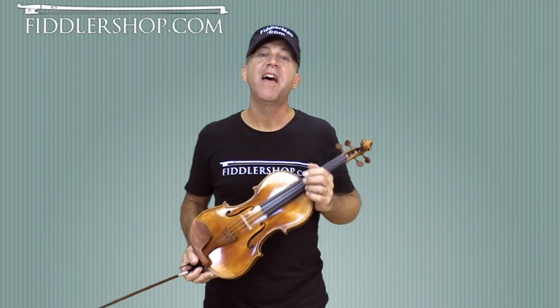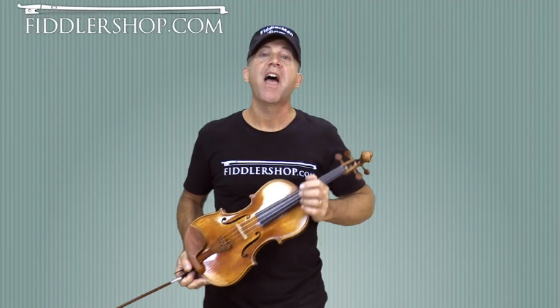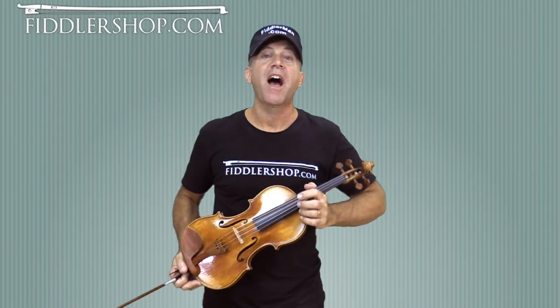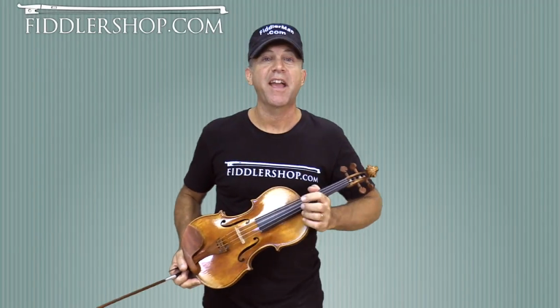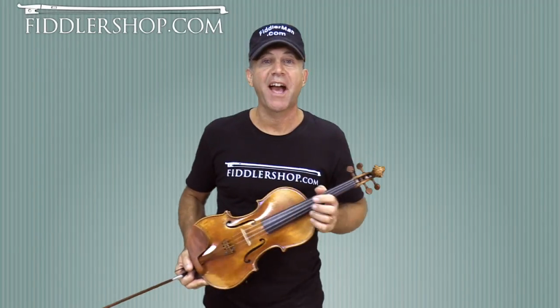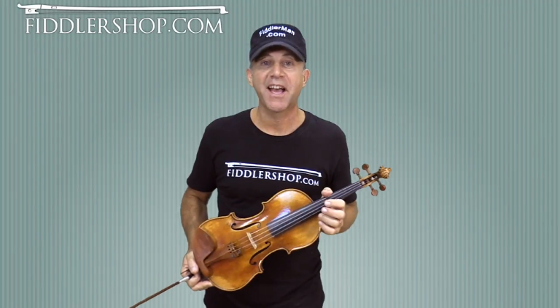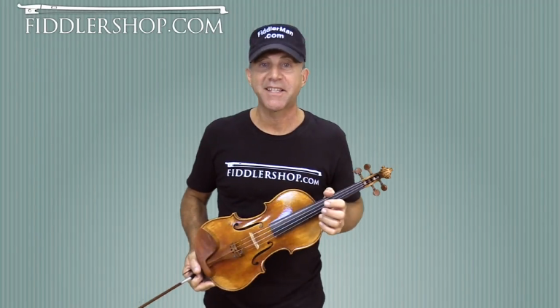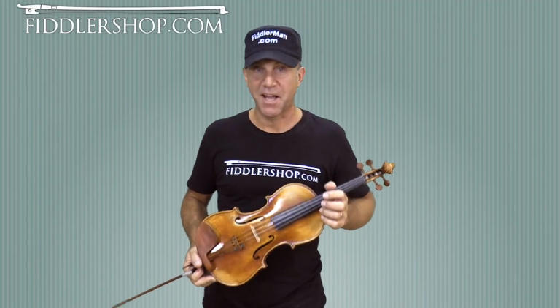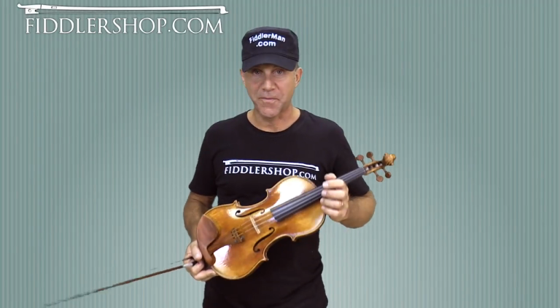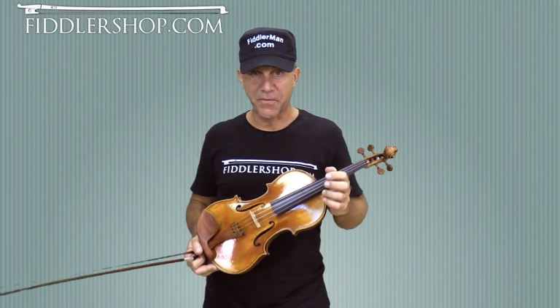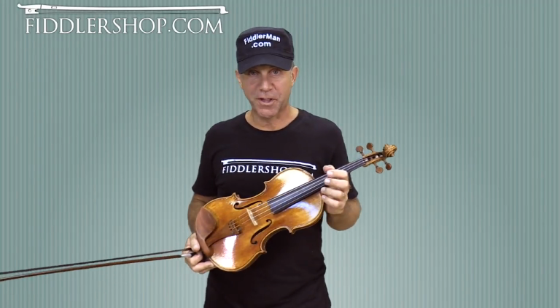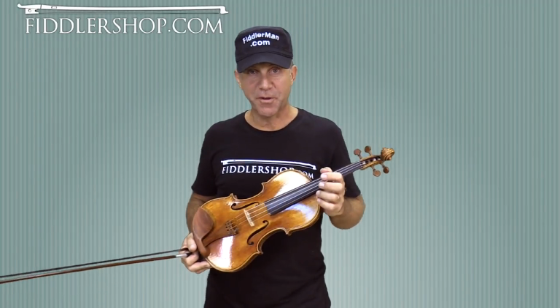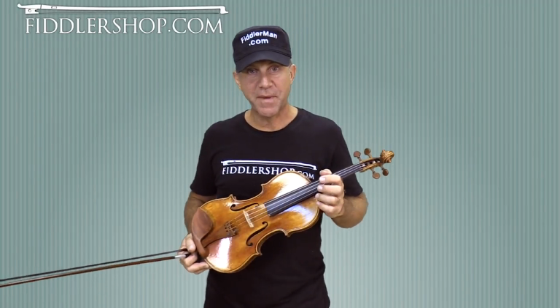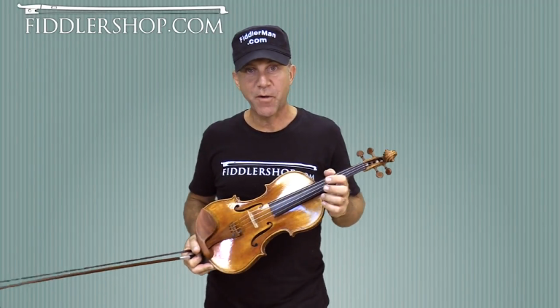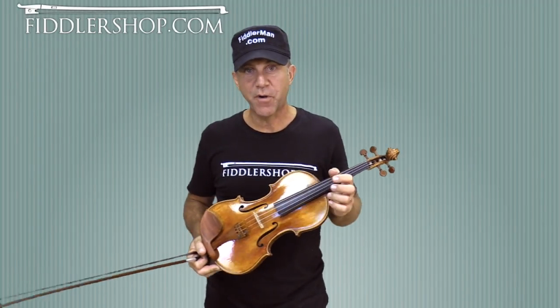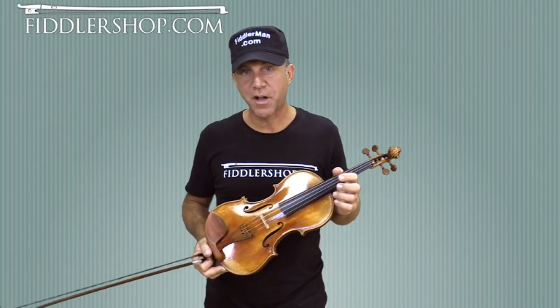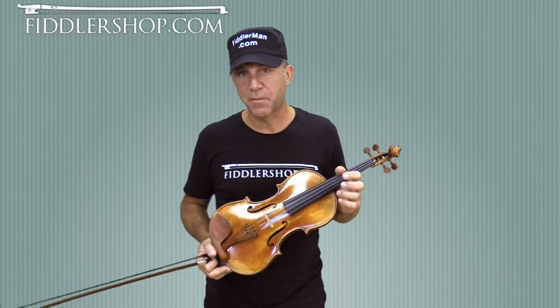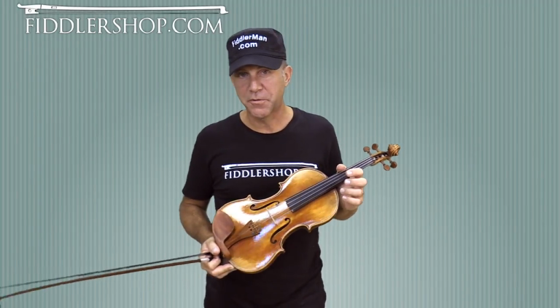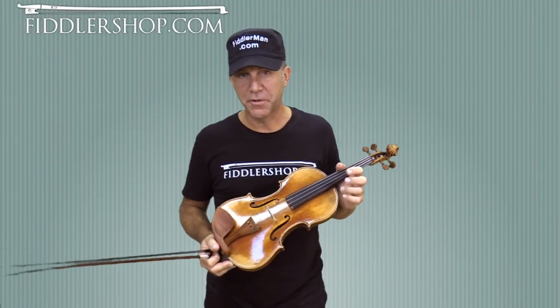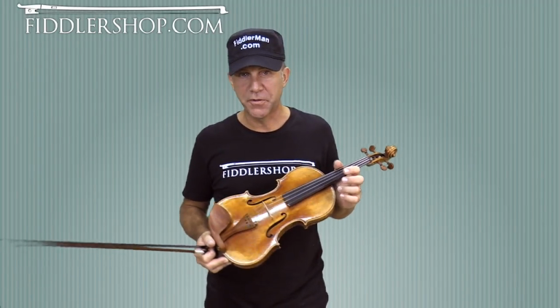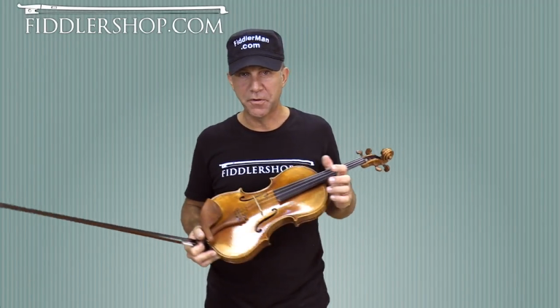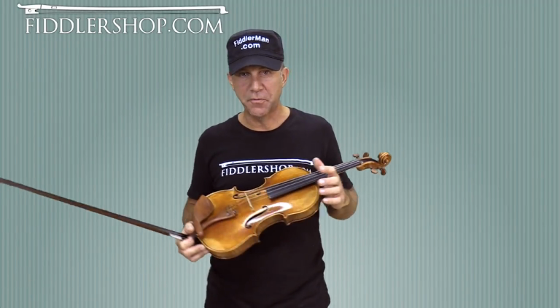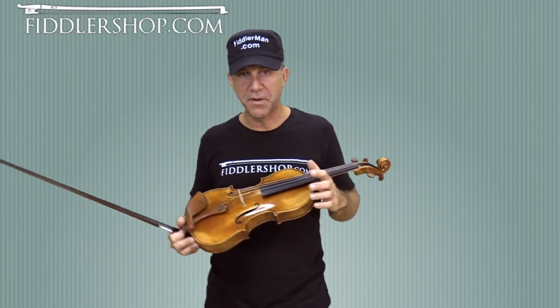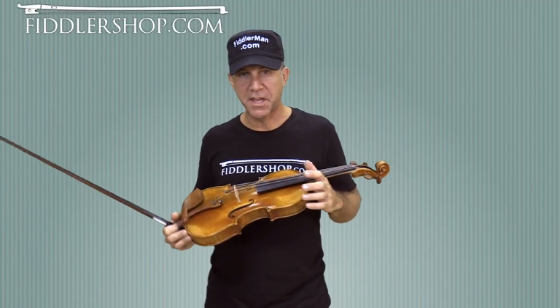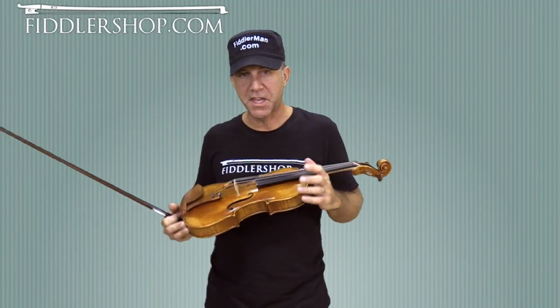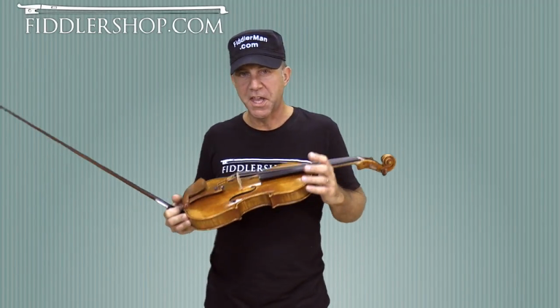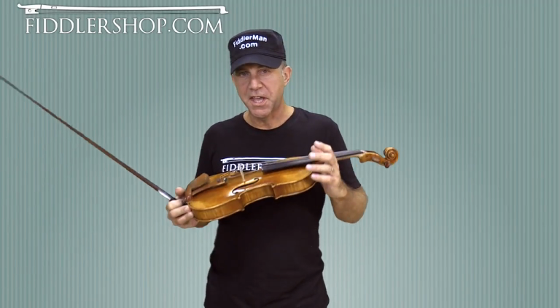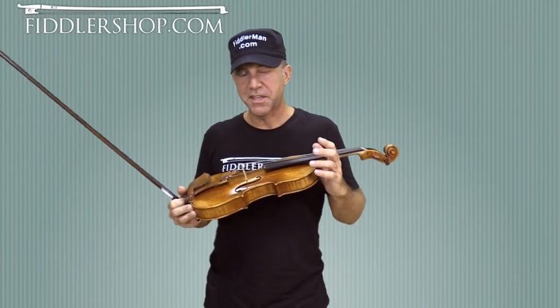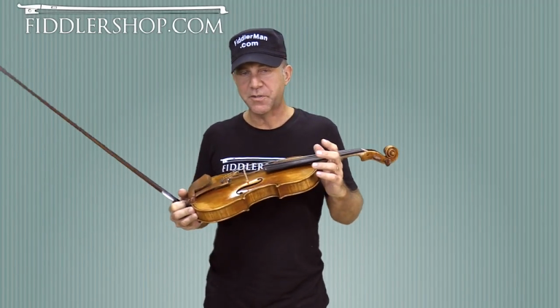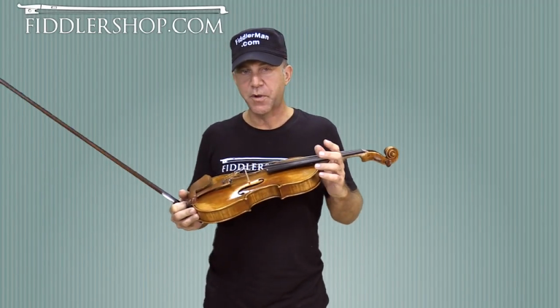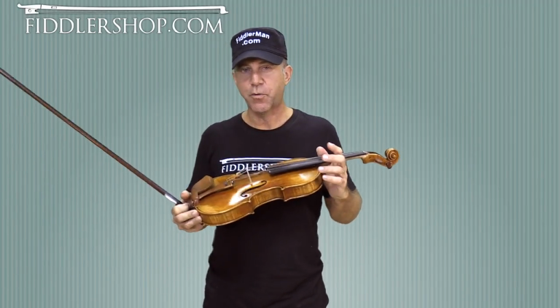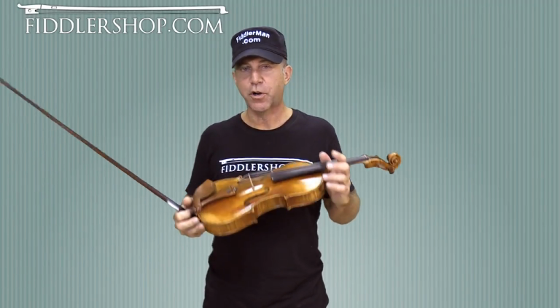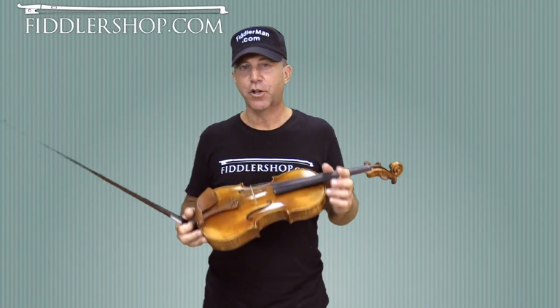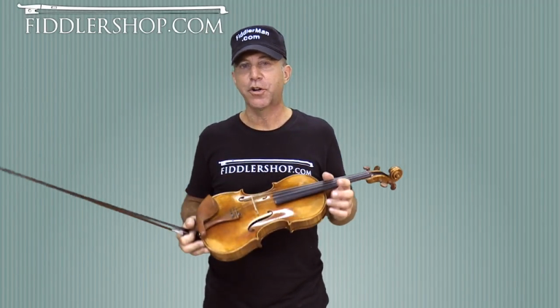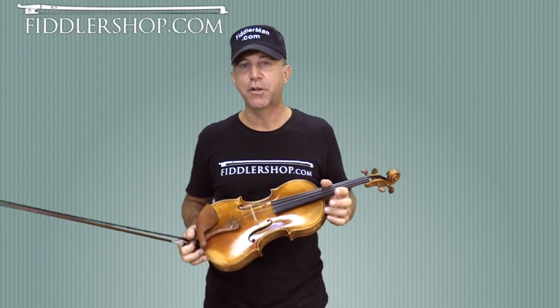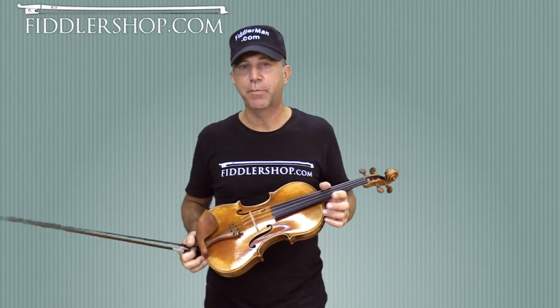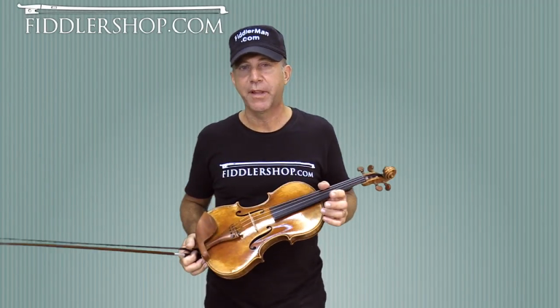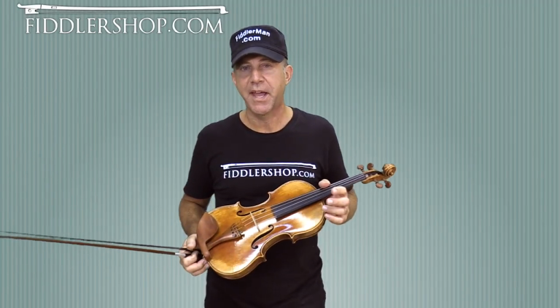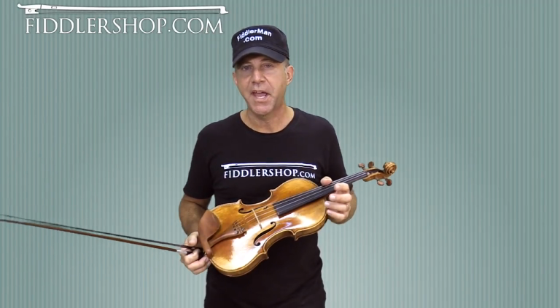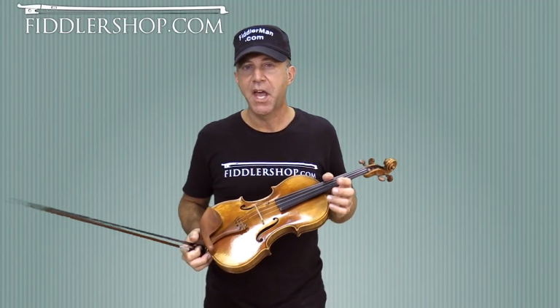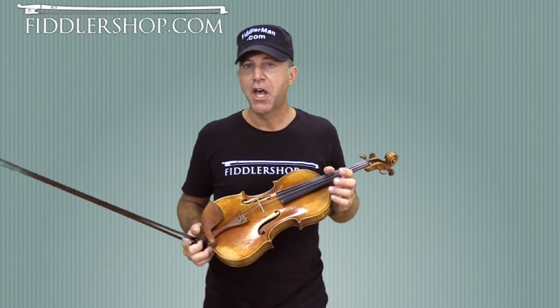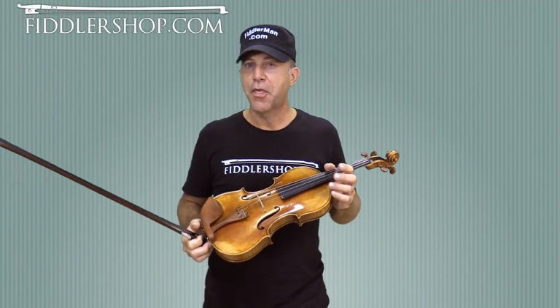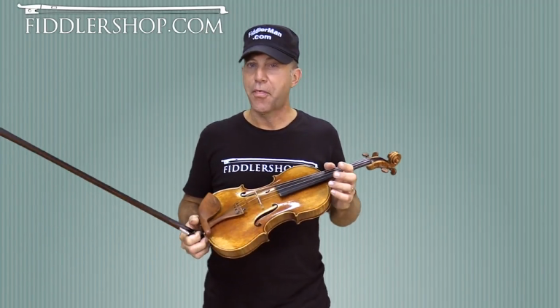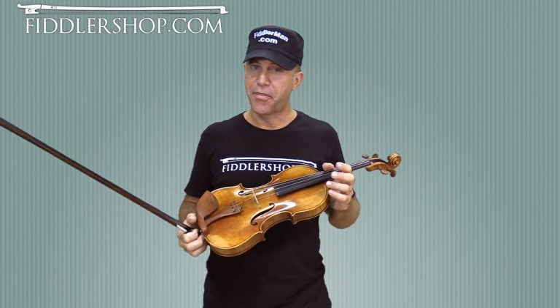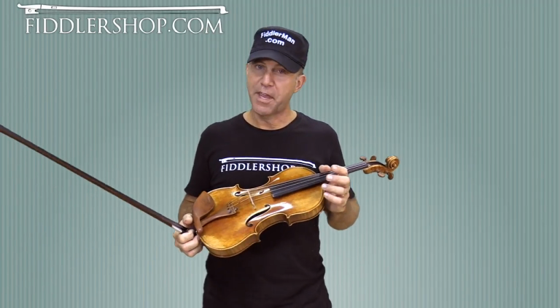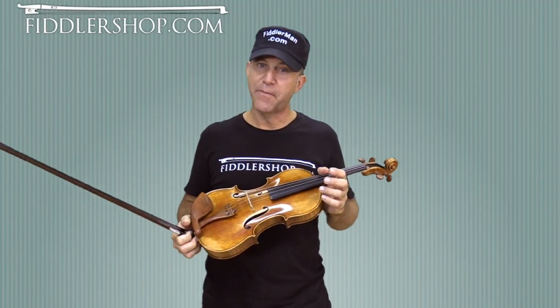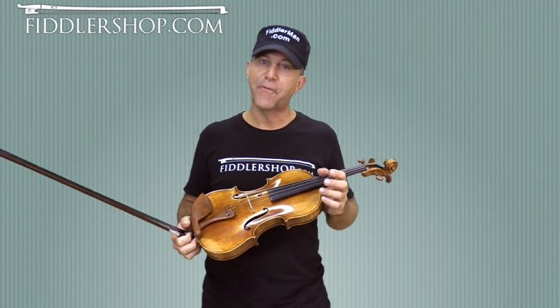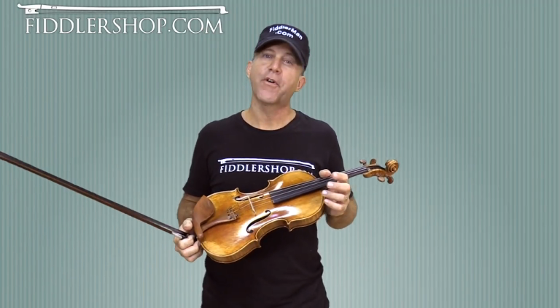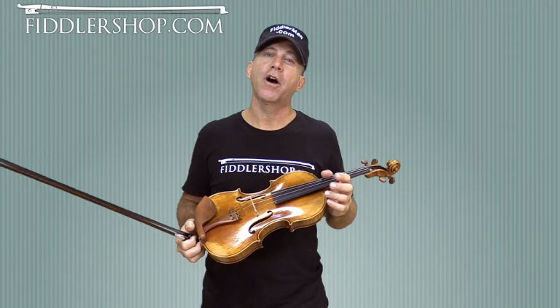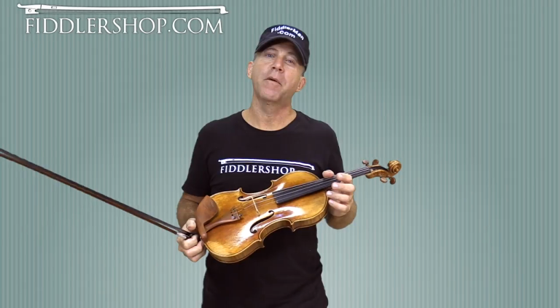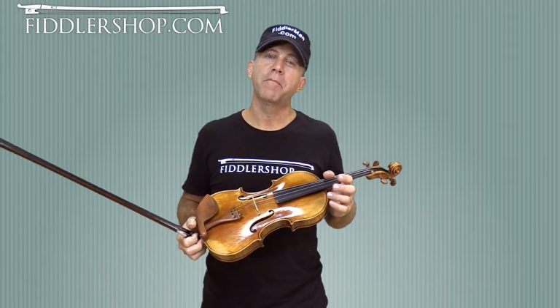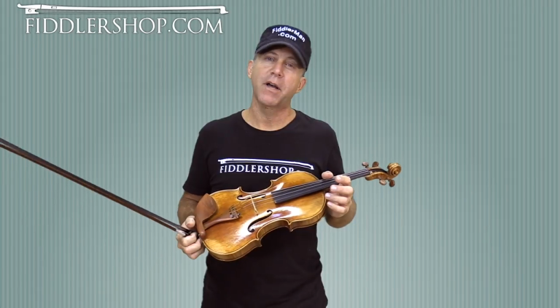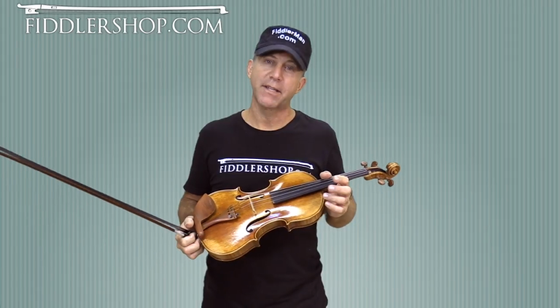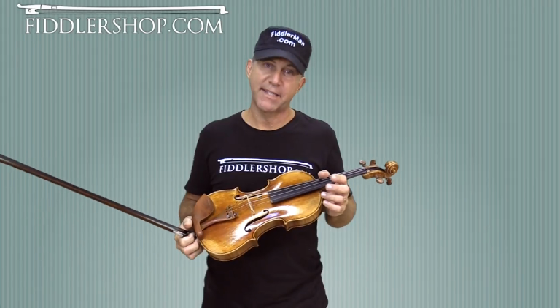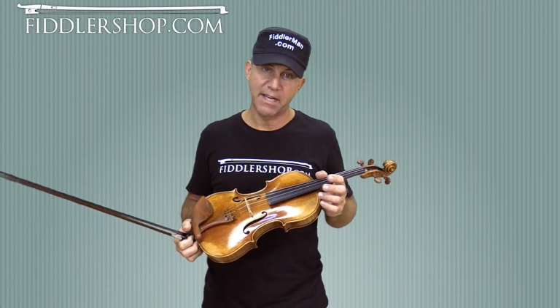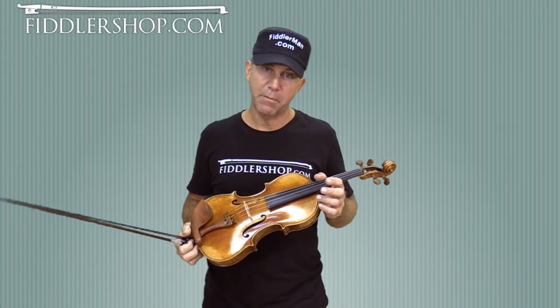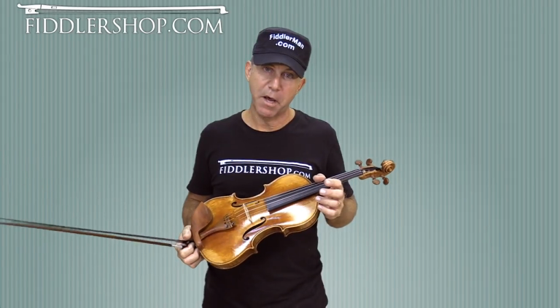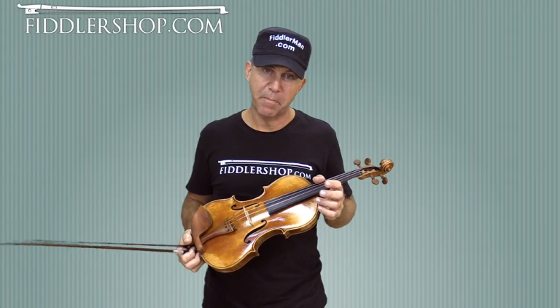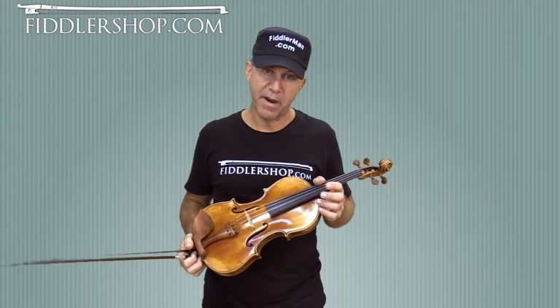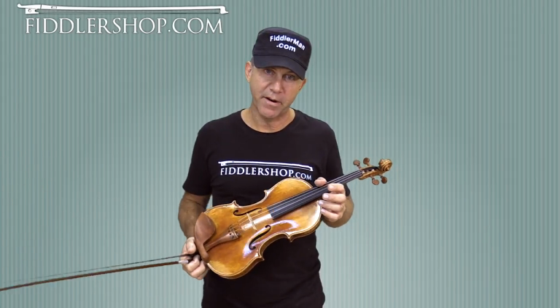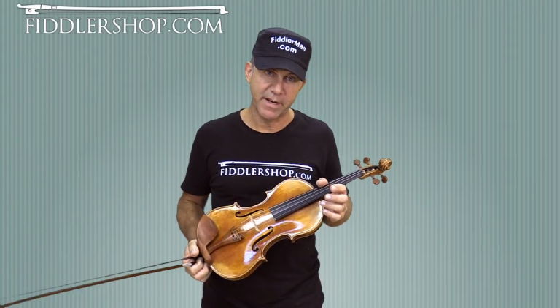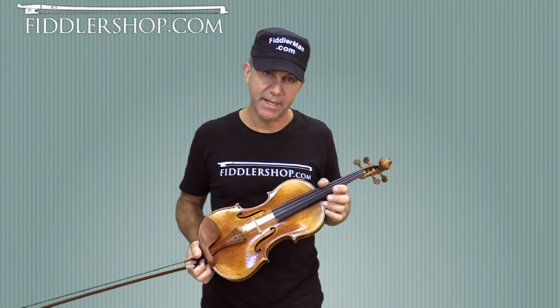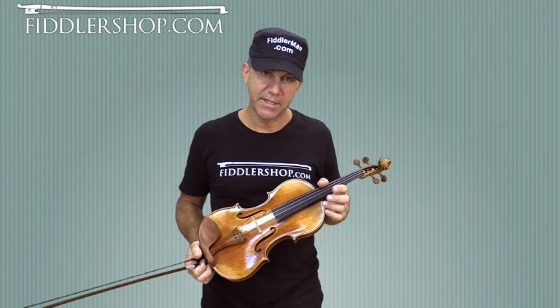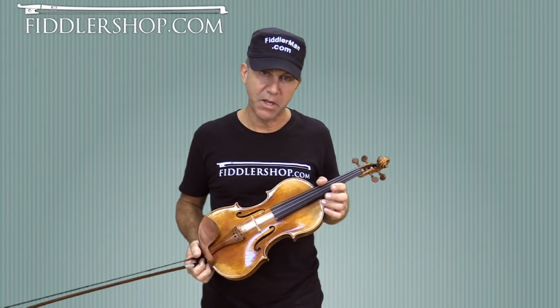Hi guys, I'm Fiddler Man. Welcome to A Tune in a Week. This week we're going to learn to play the theme from Cinema Paradiso.